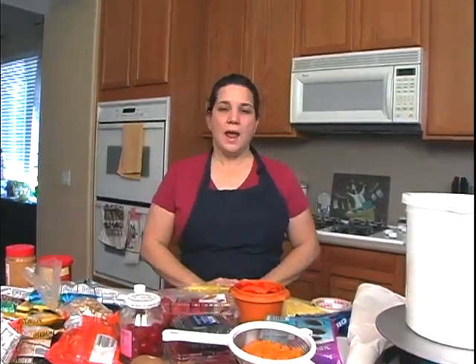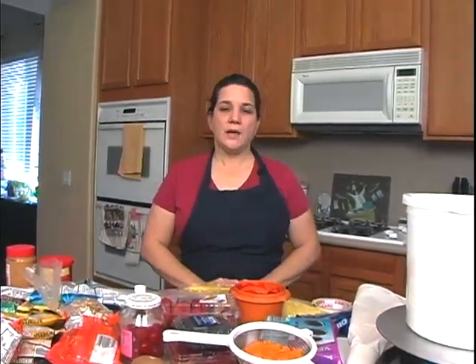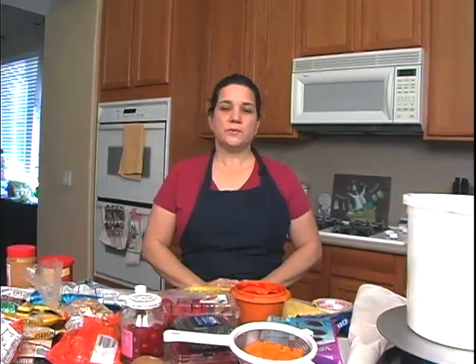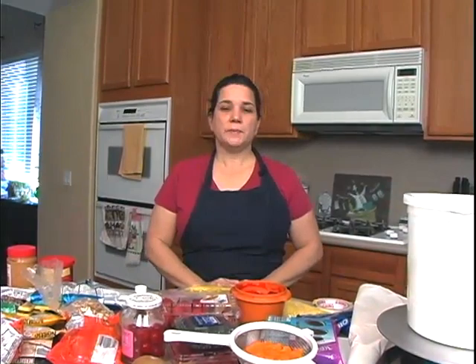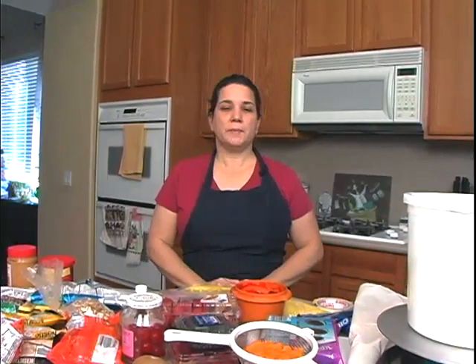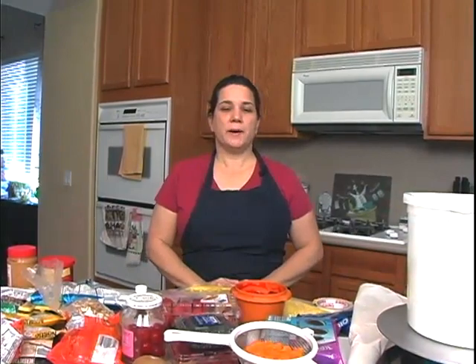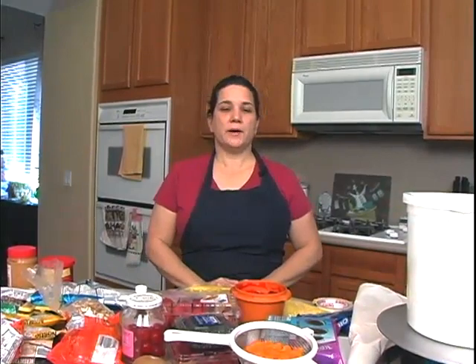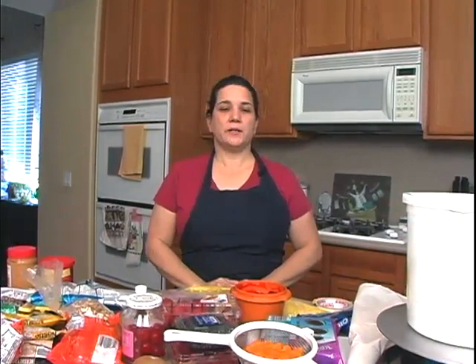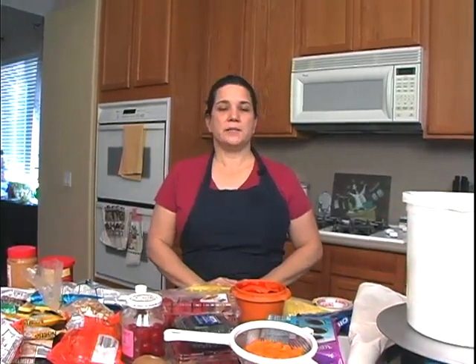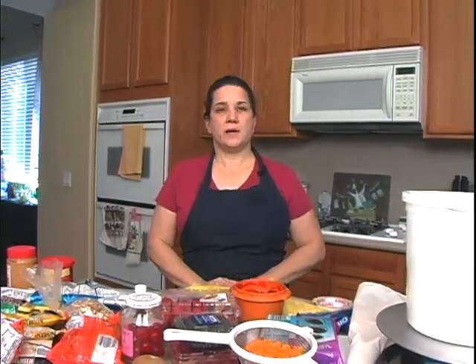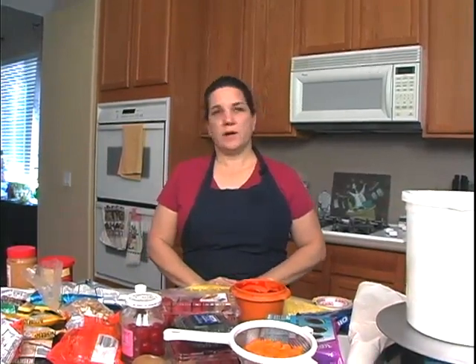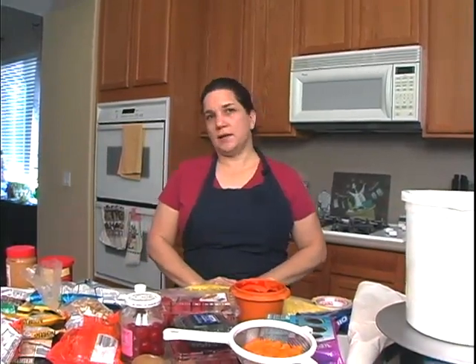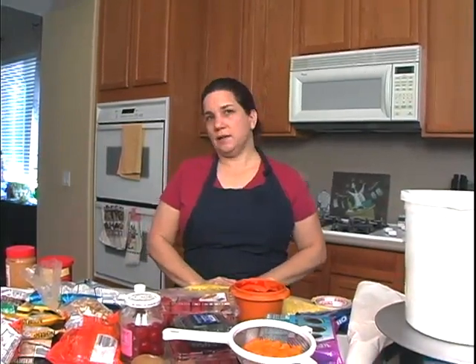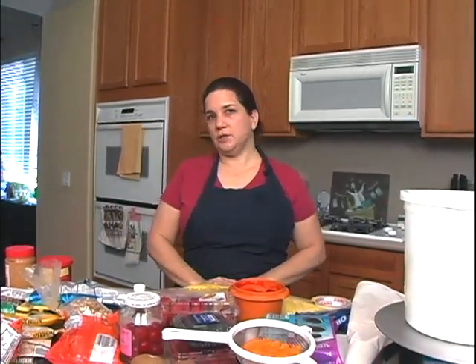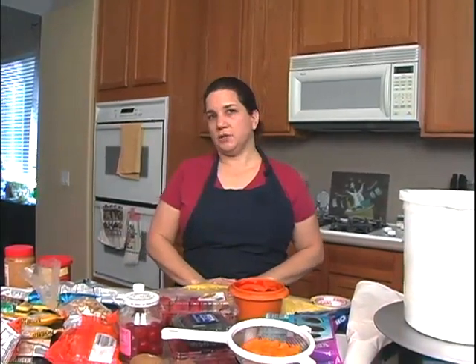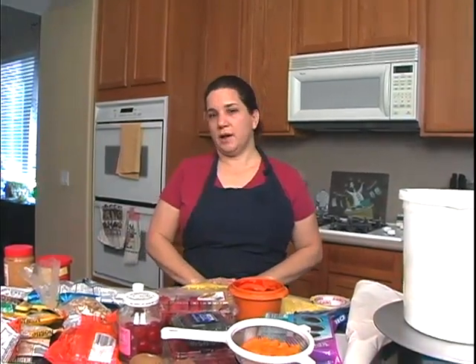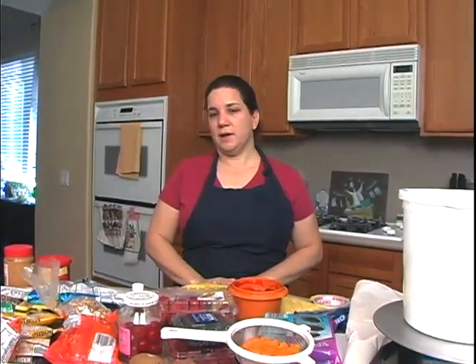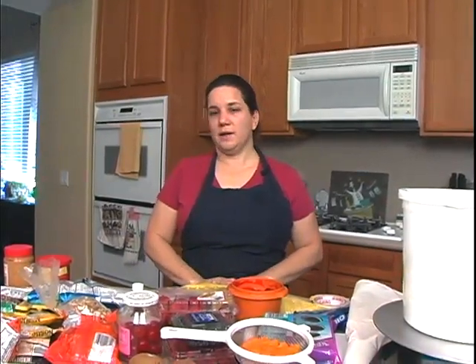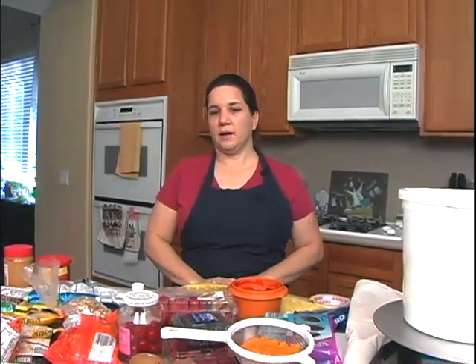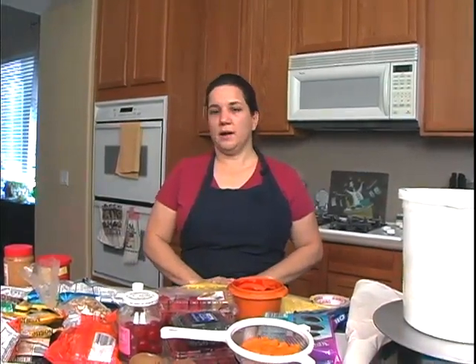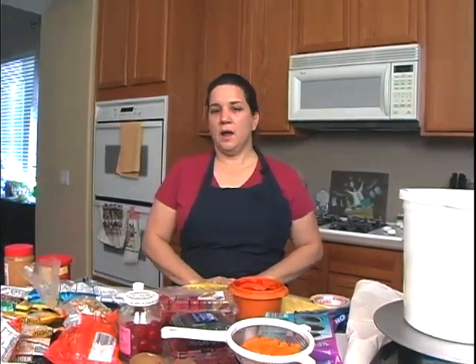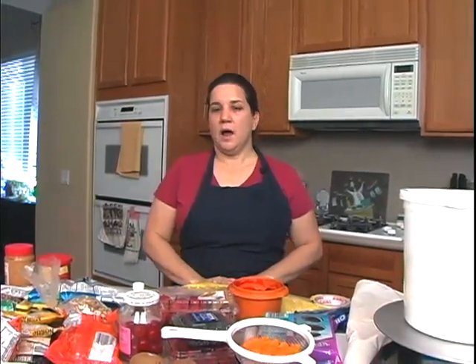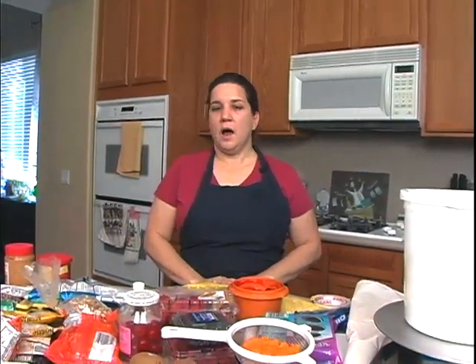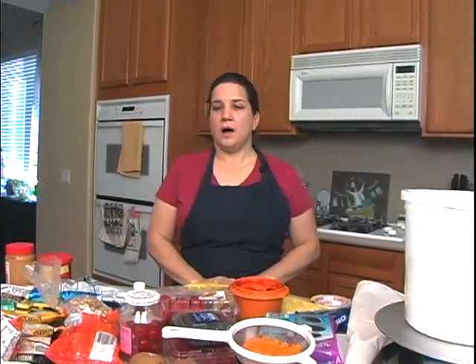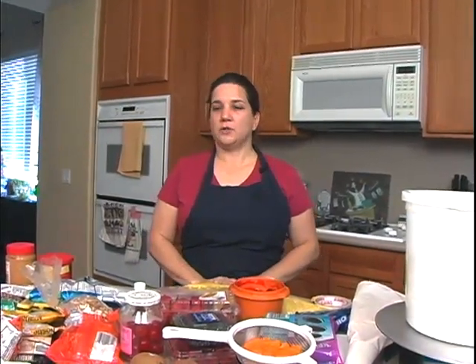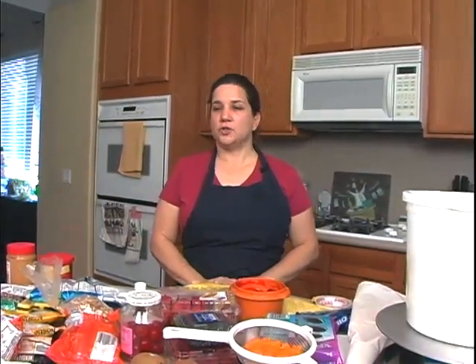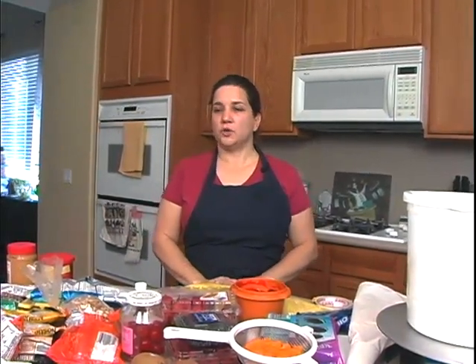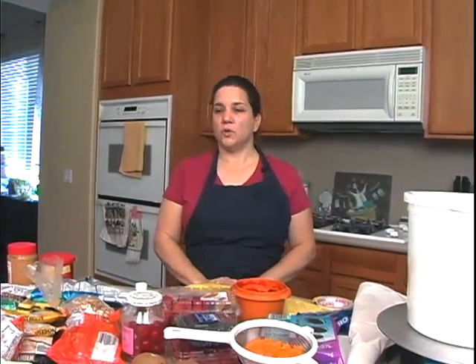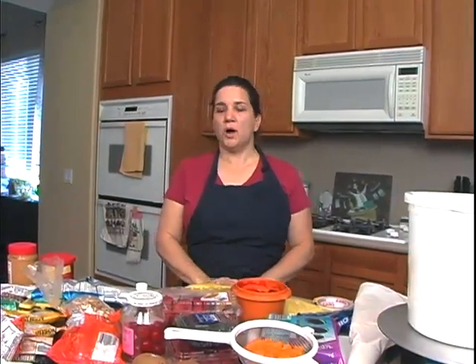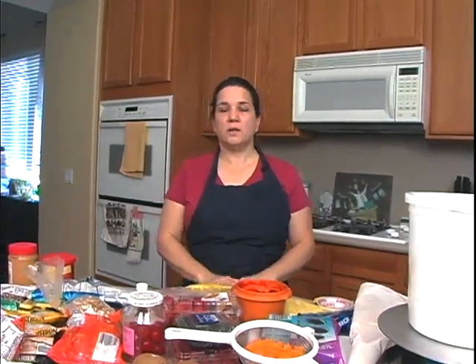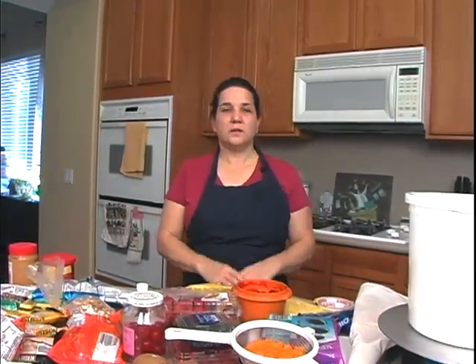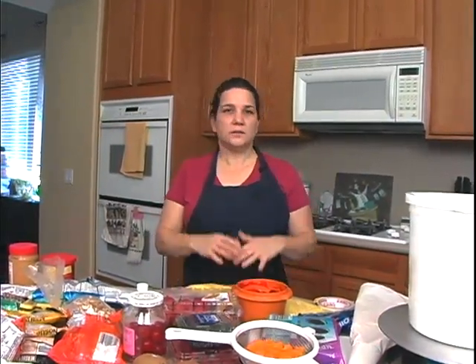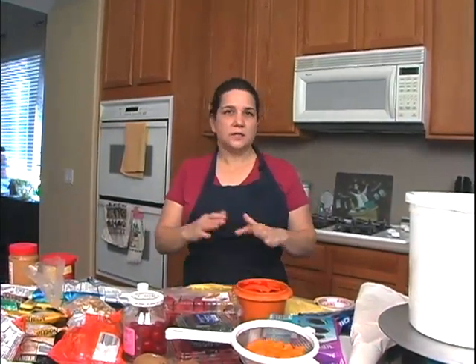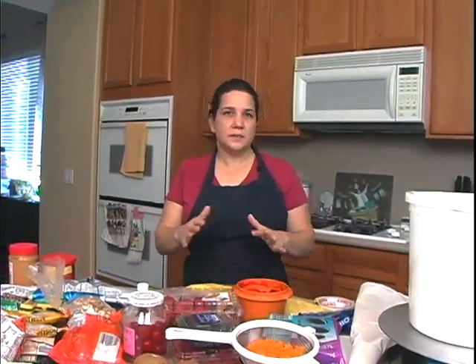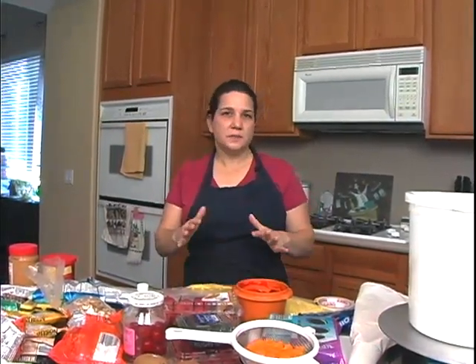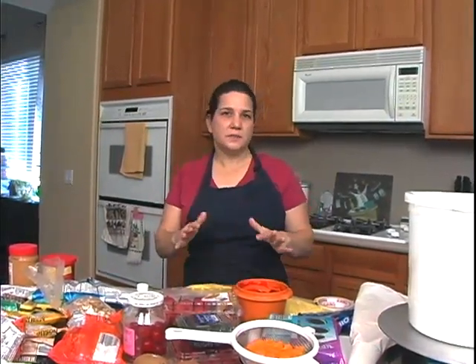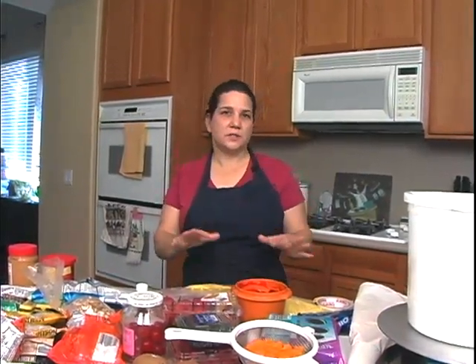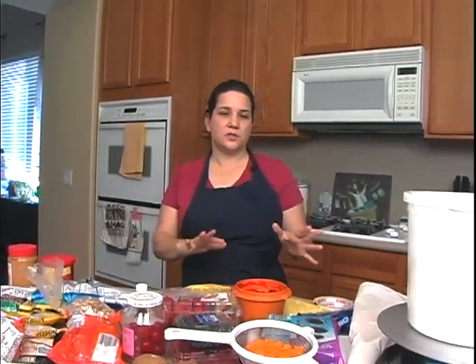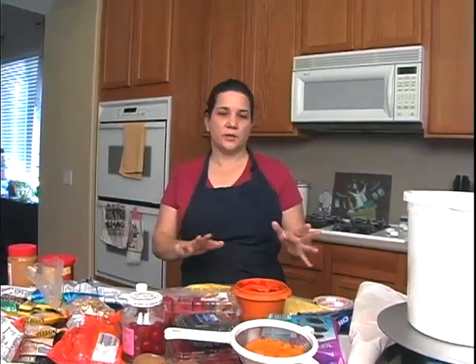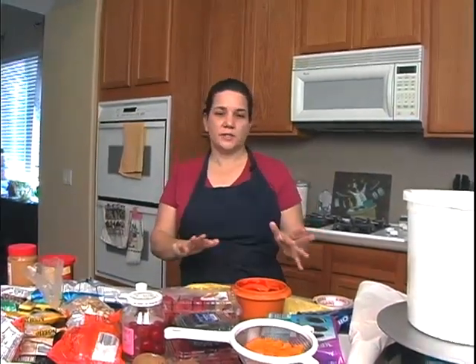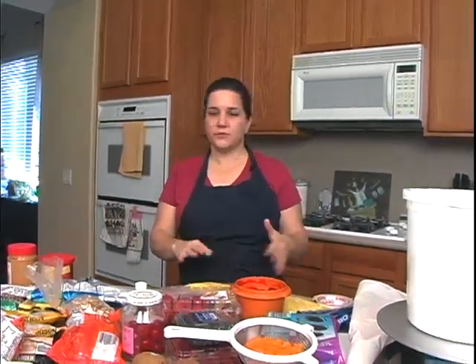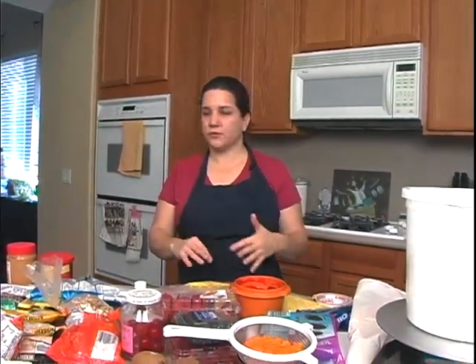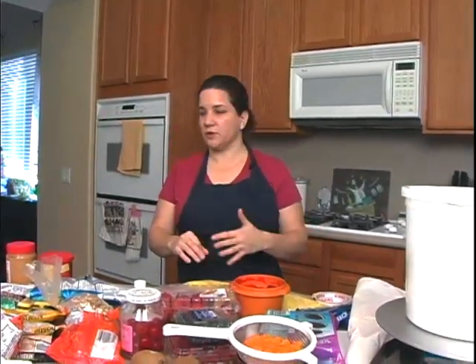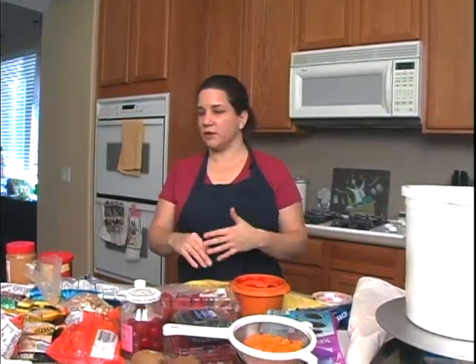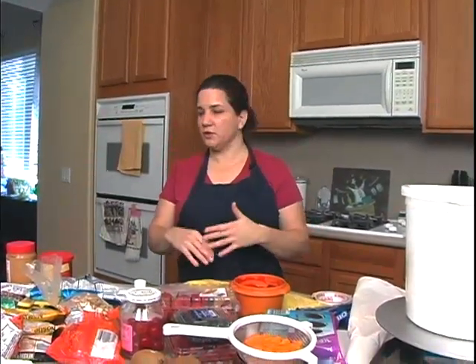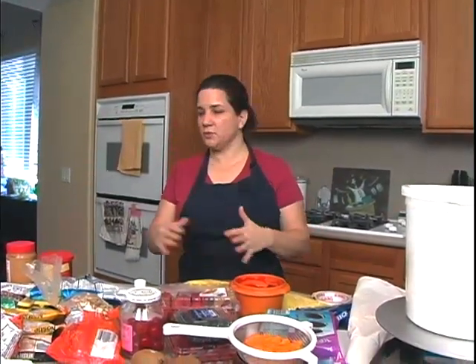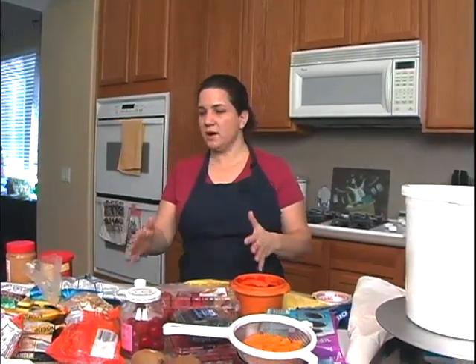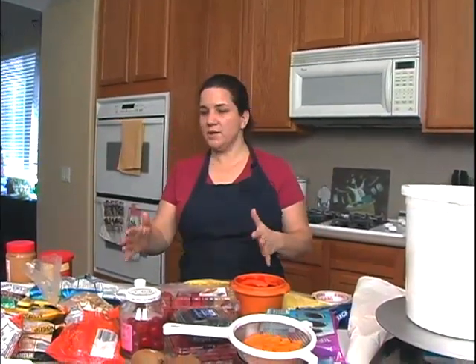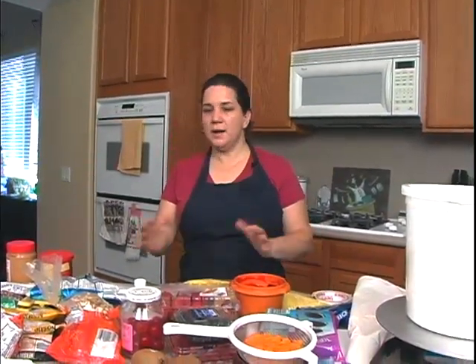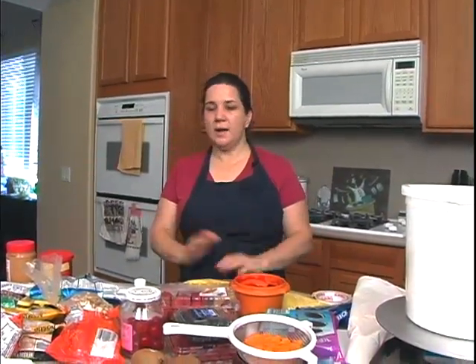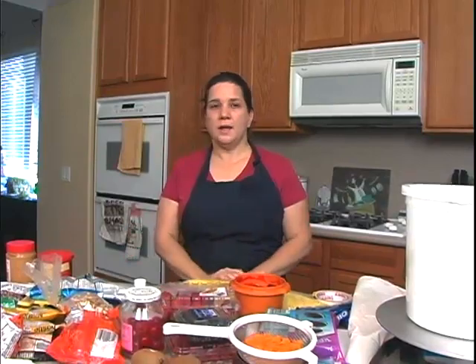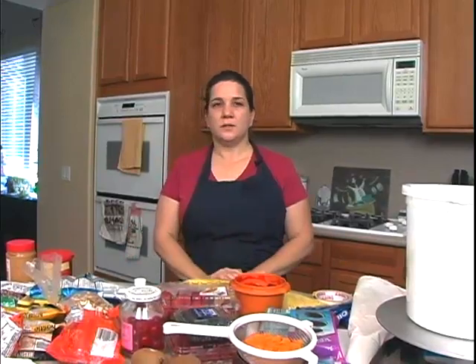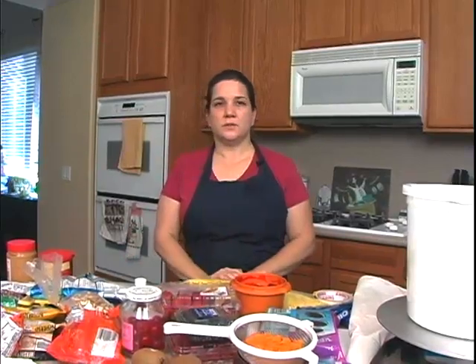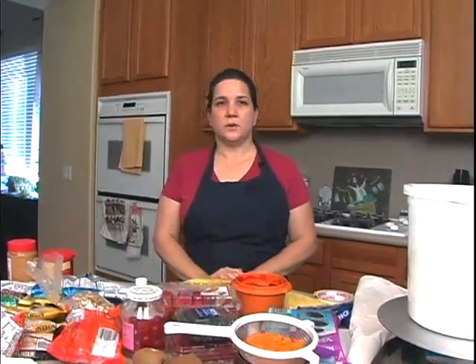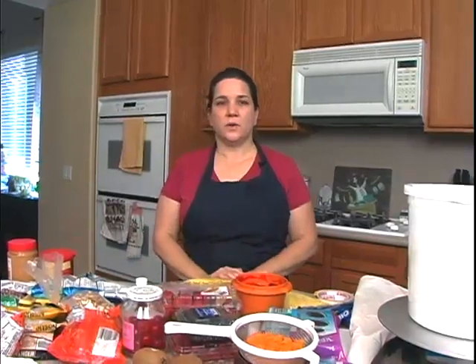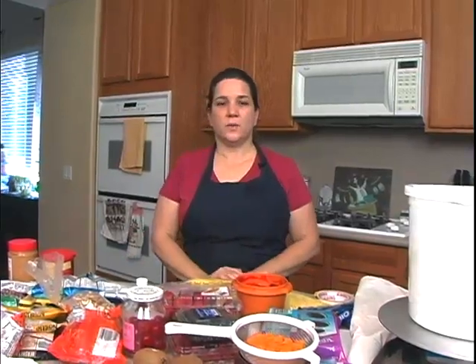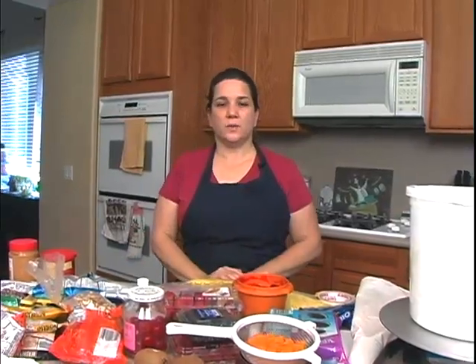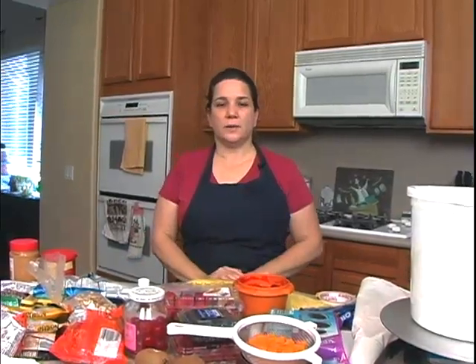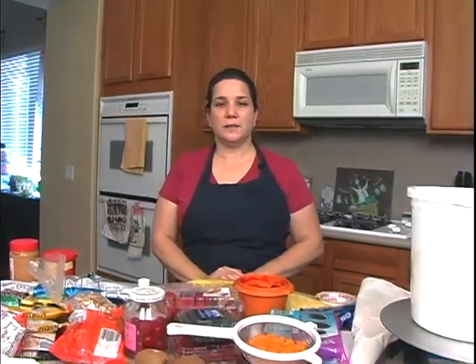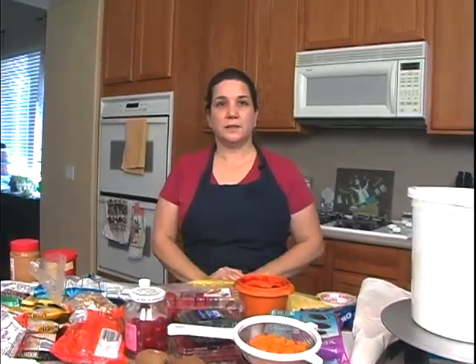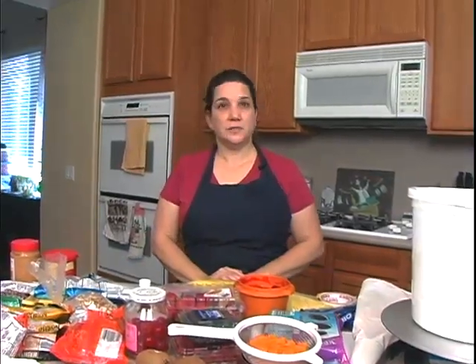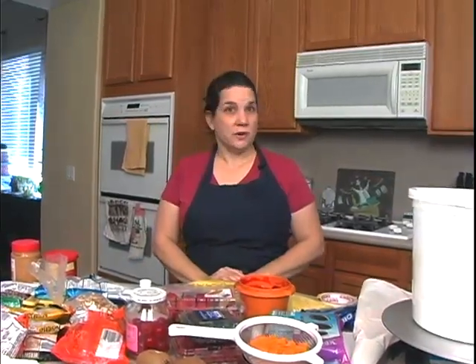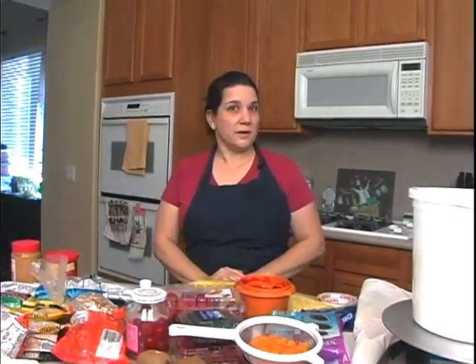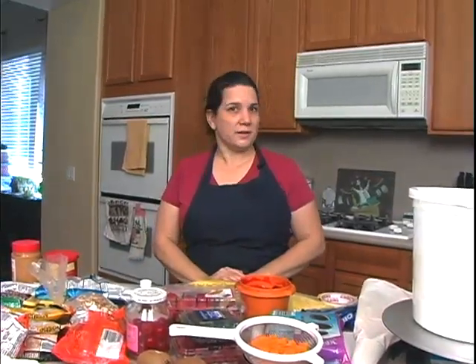As we prepare to decorate each cake, I'll show you all the little tips and tricks for each one. So let's get started.